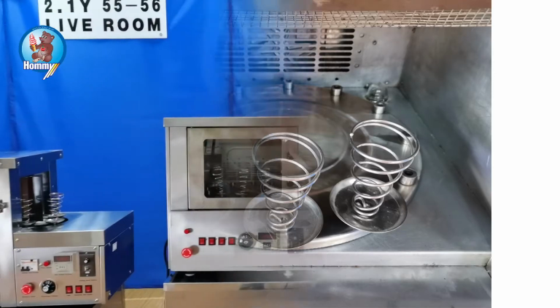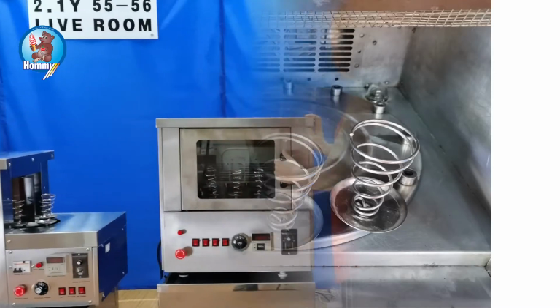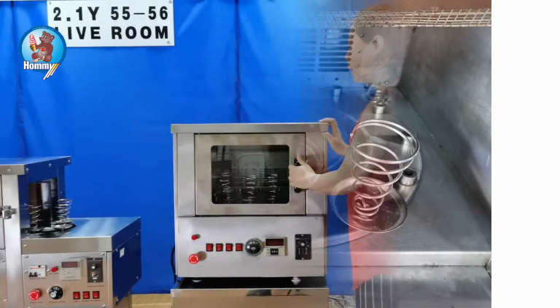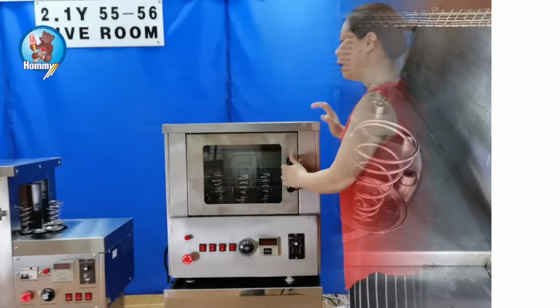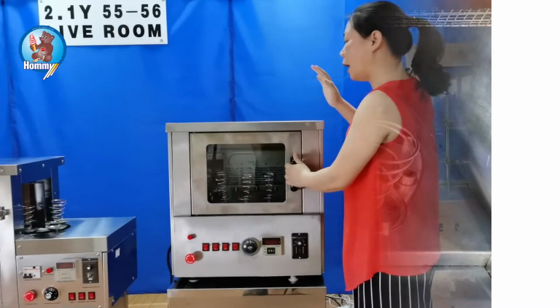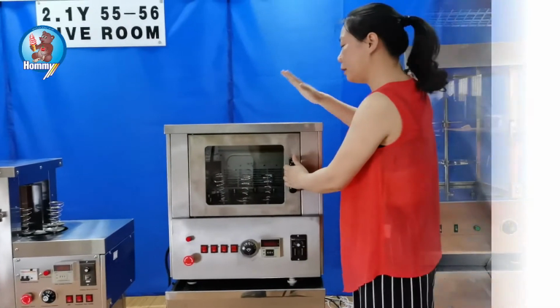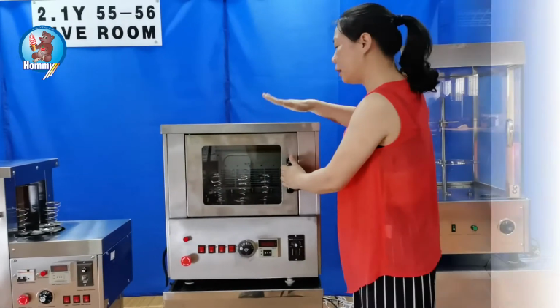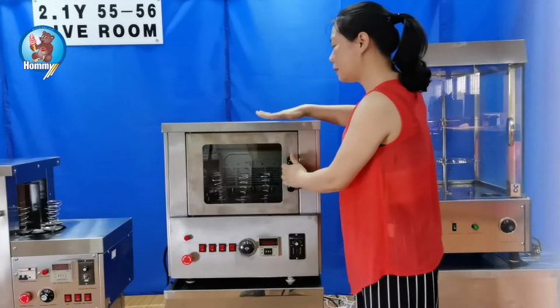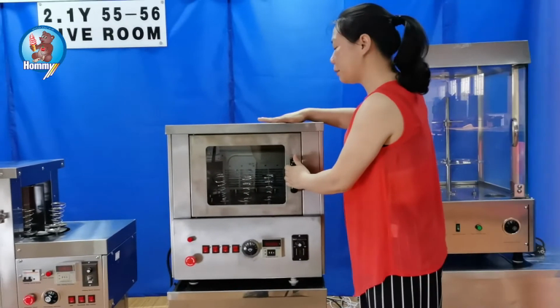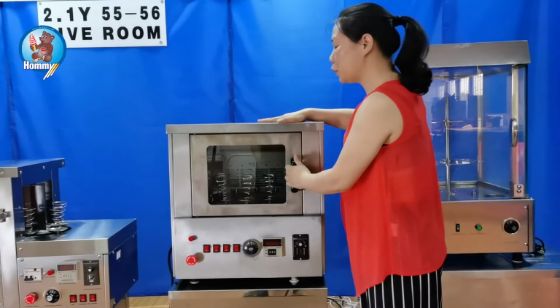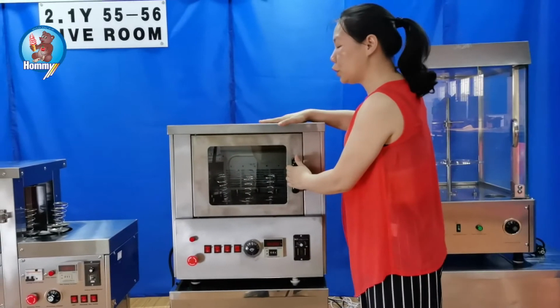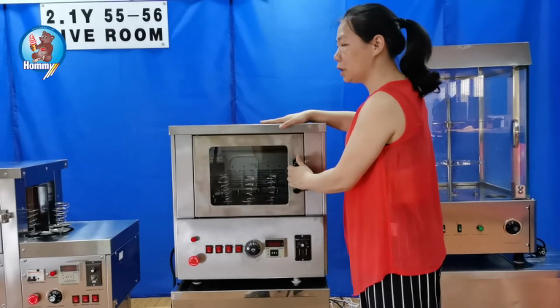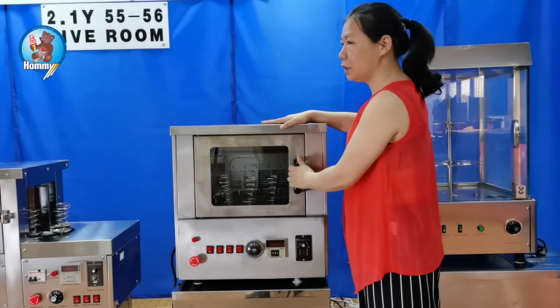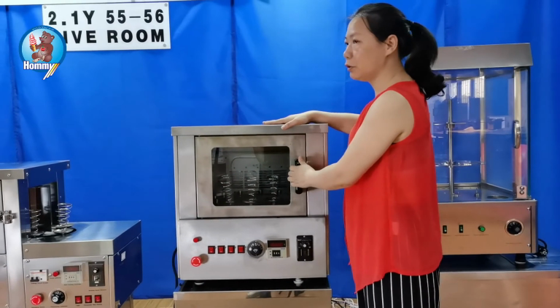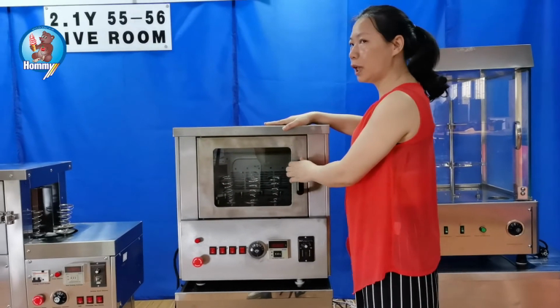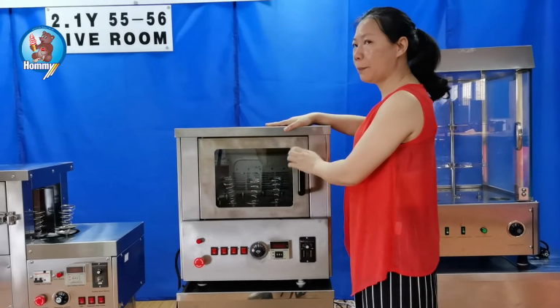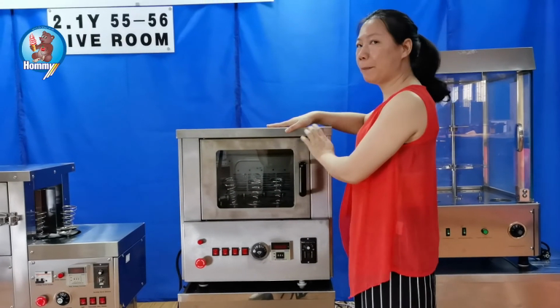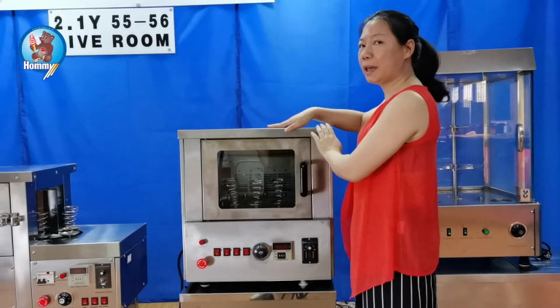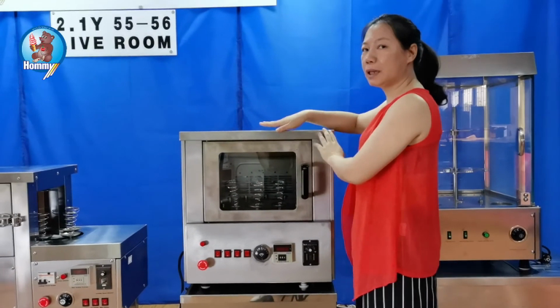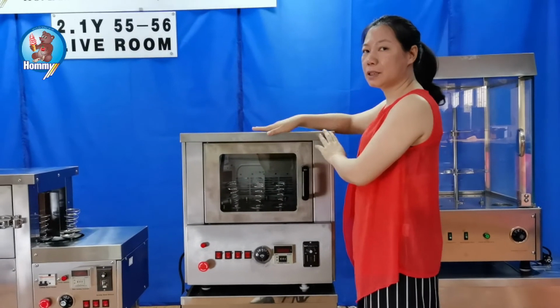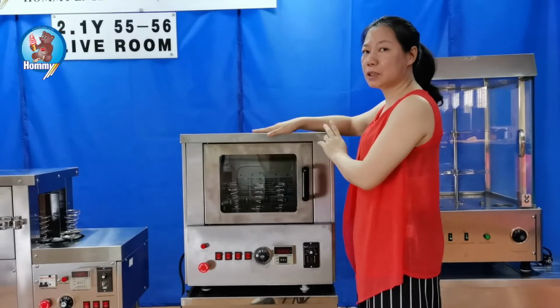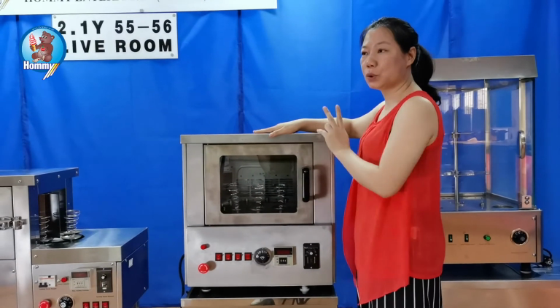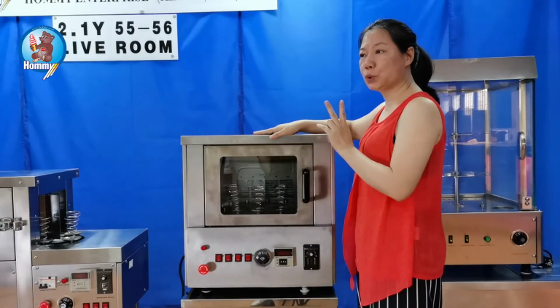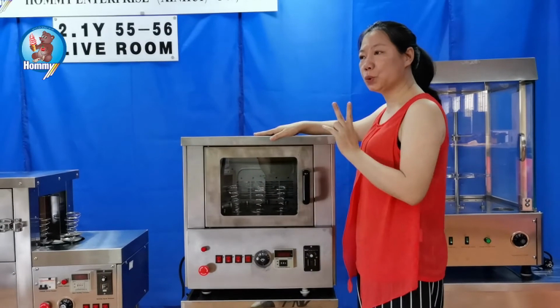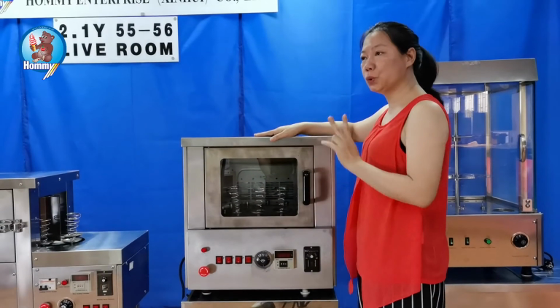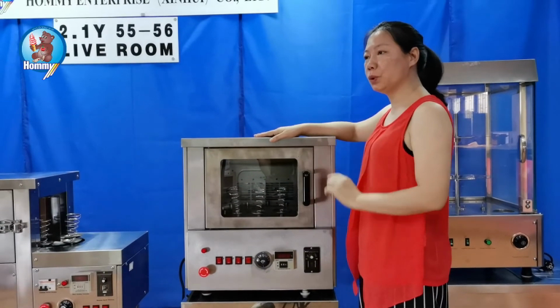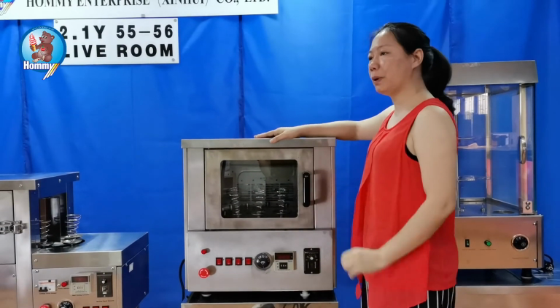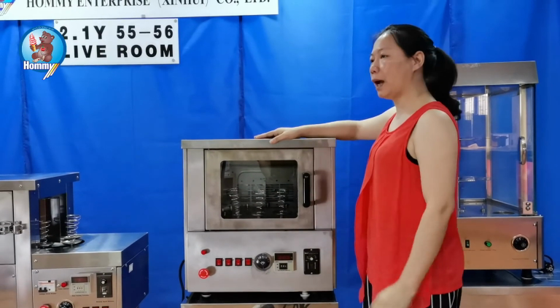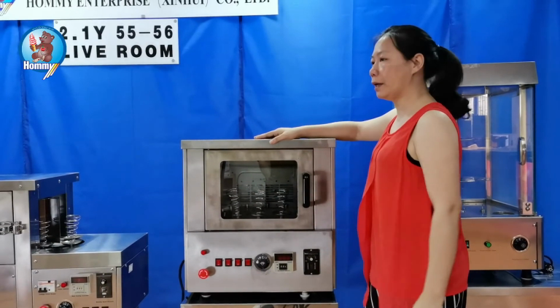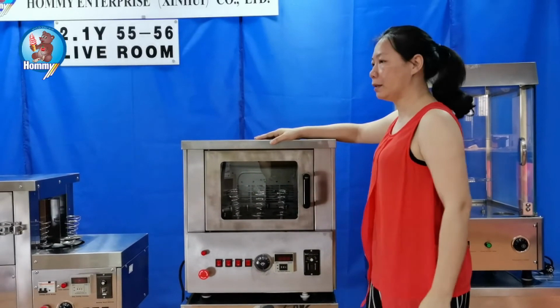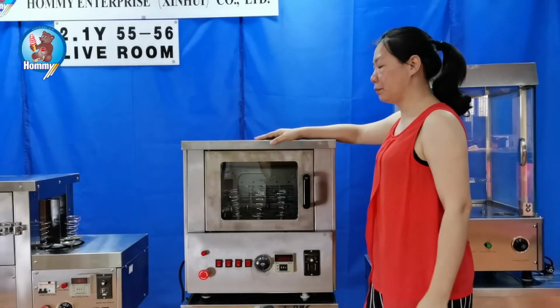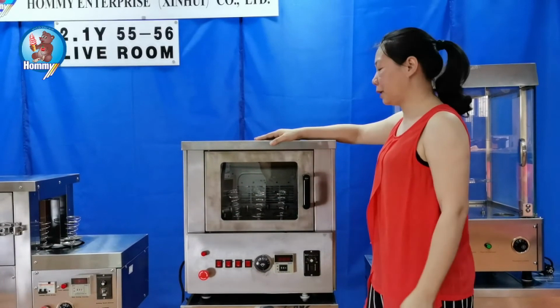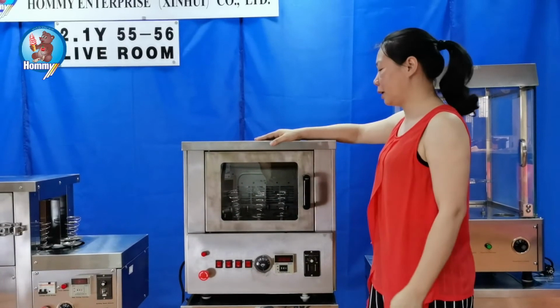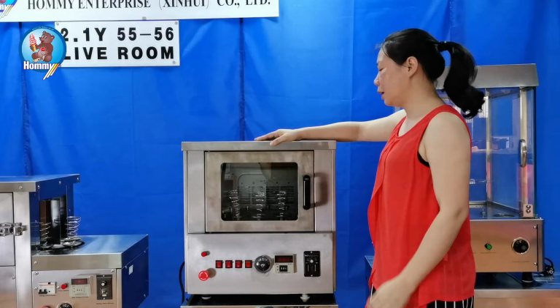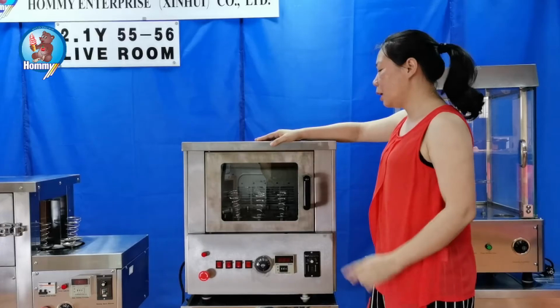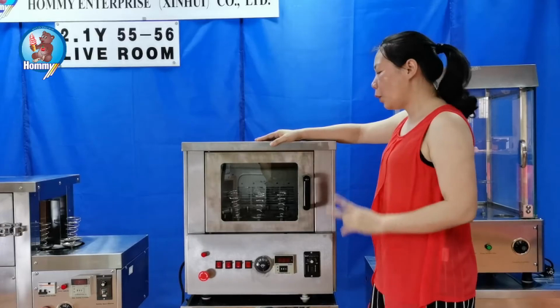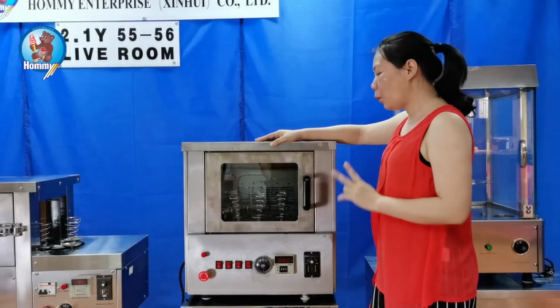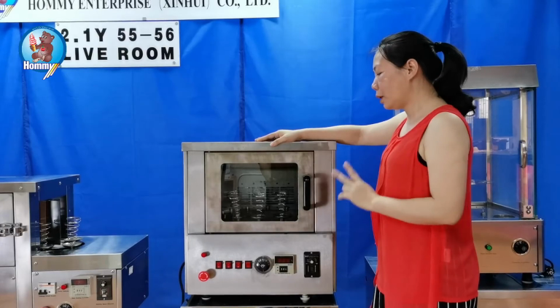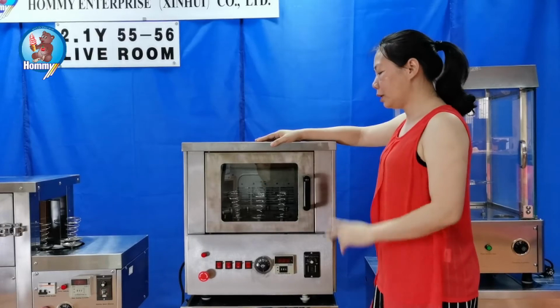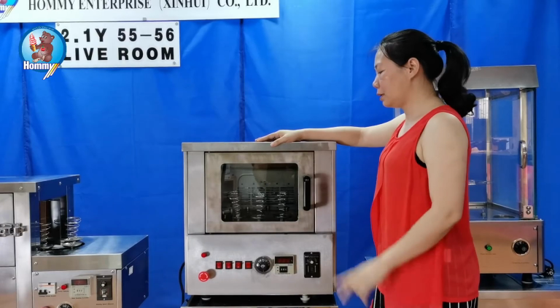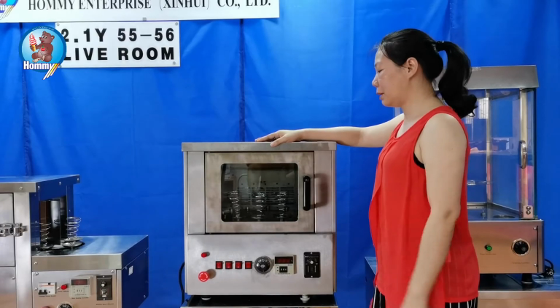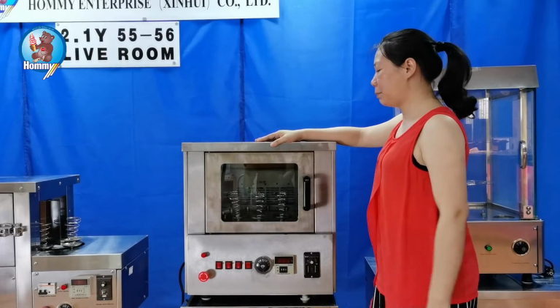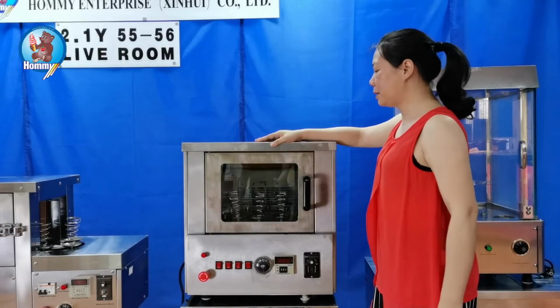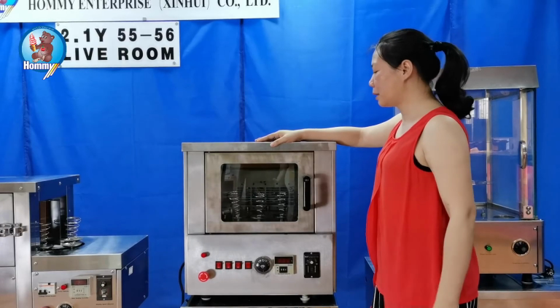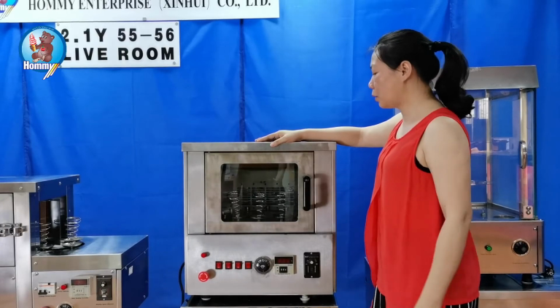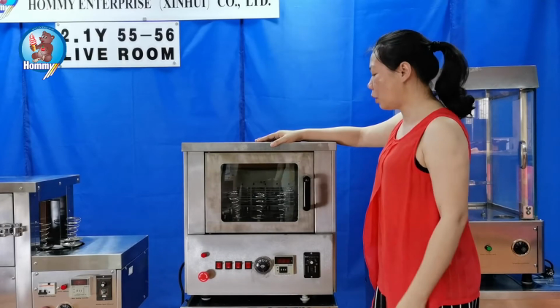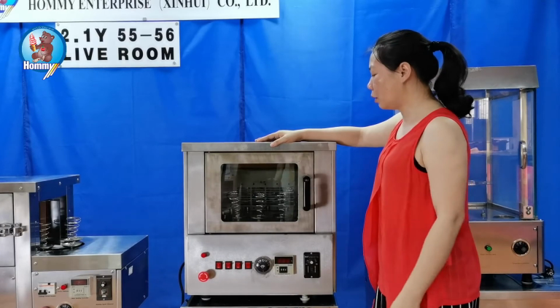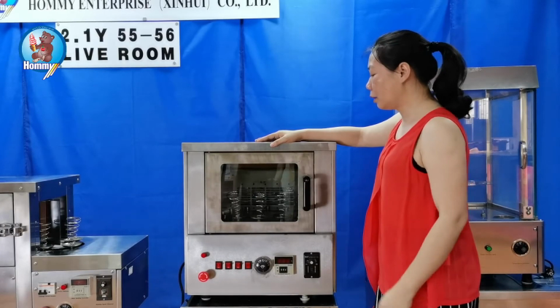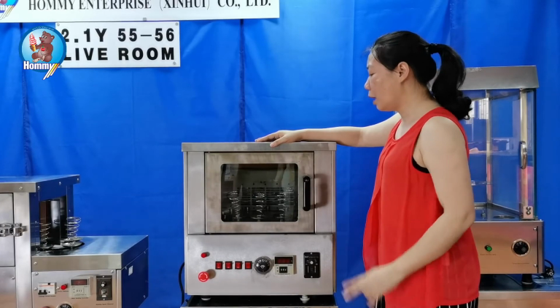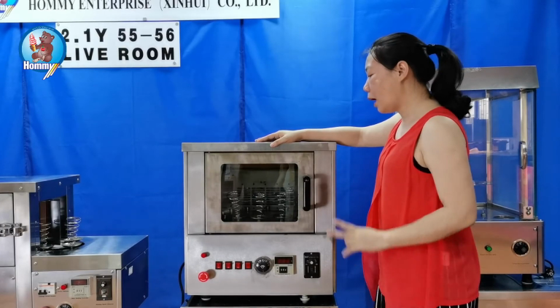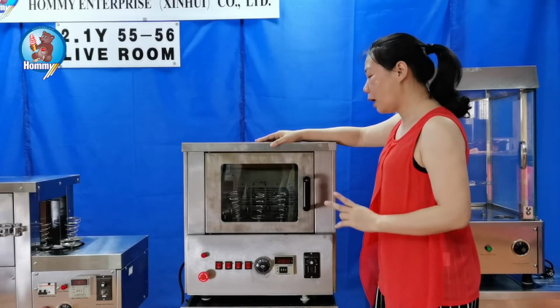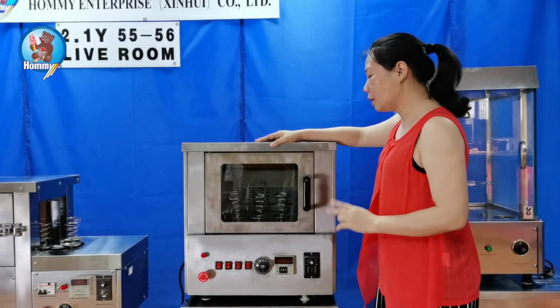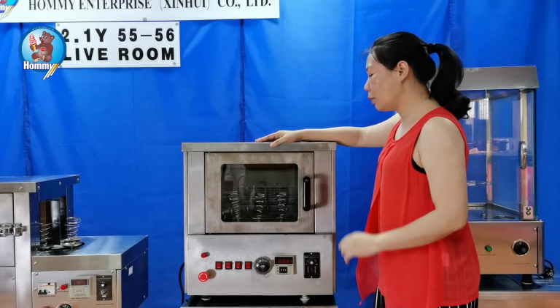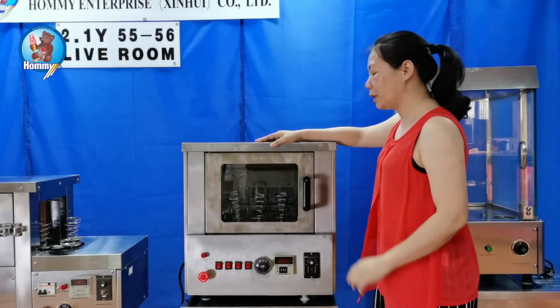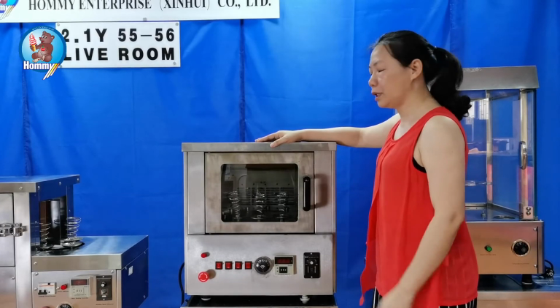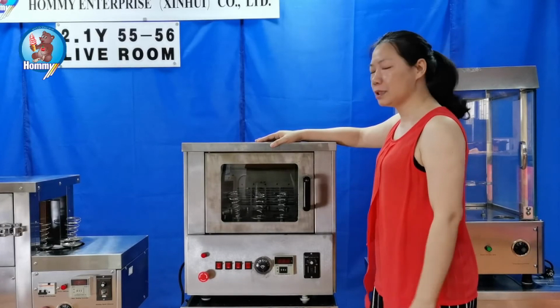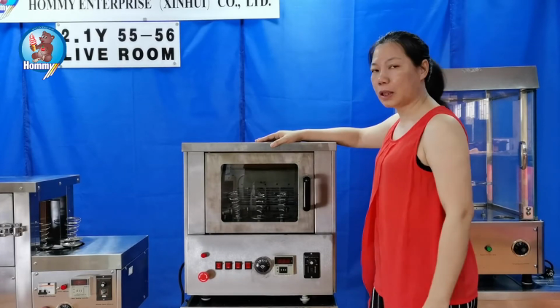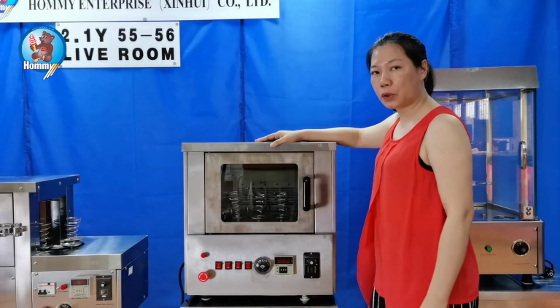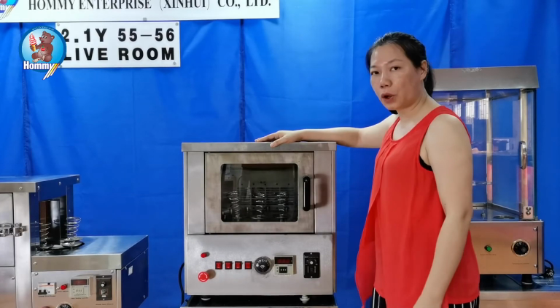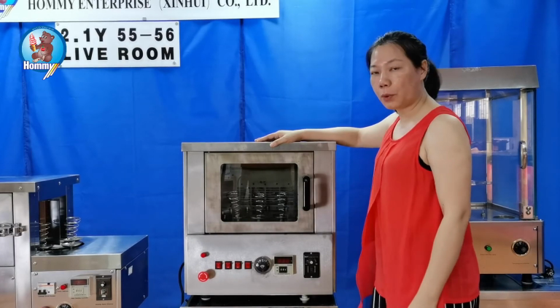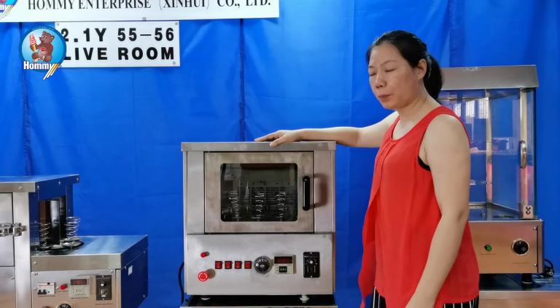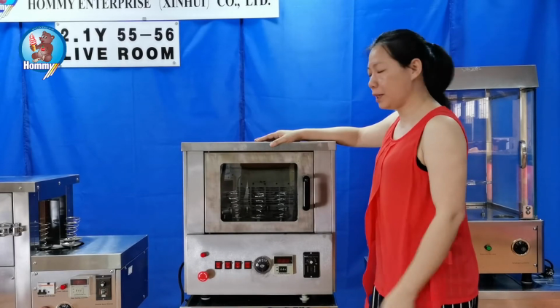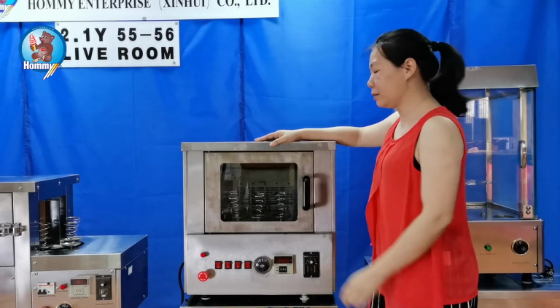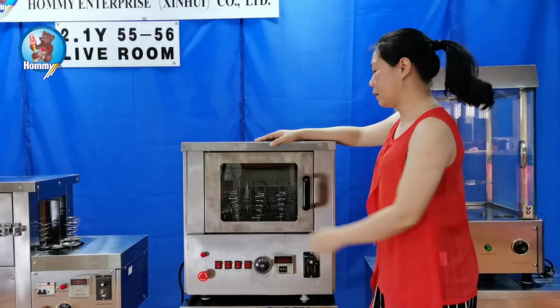With this machine you can make two items: one is the pizza cord and the other one is the normal pizza.